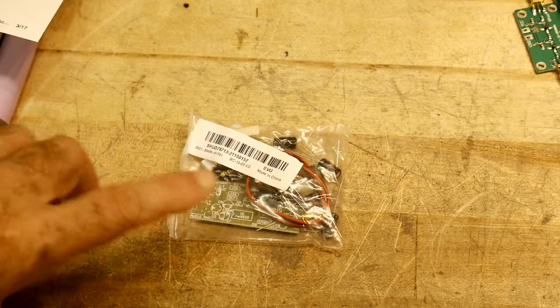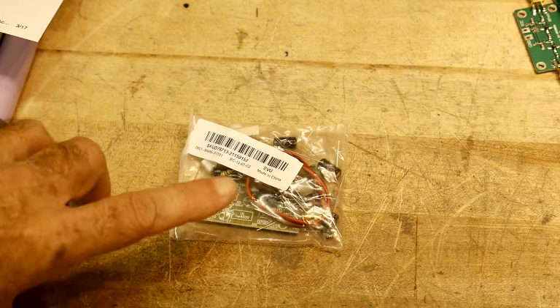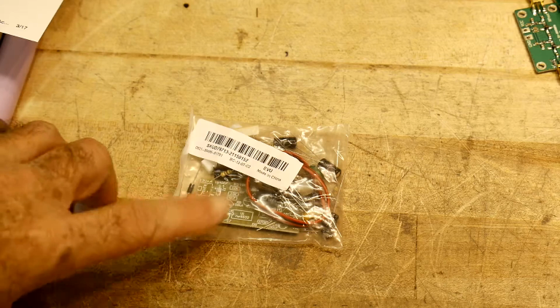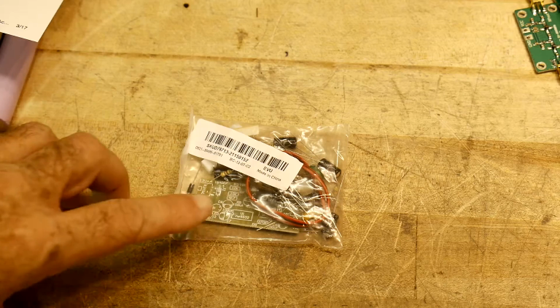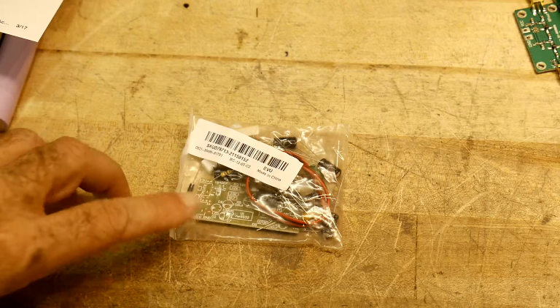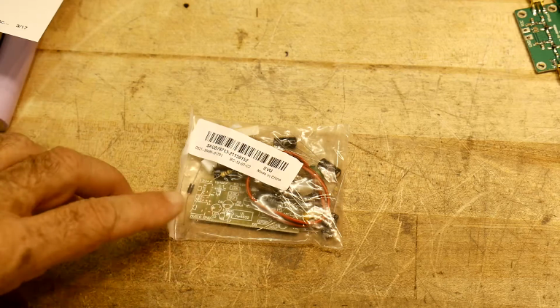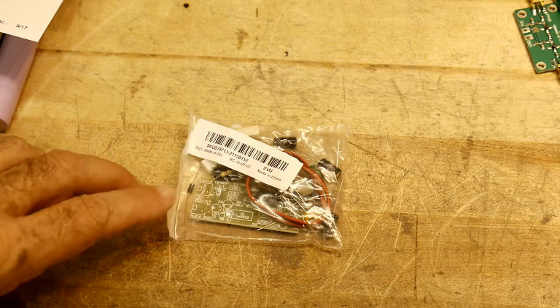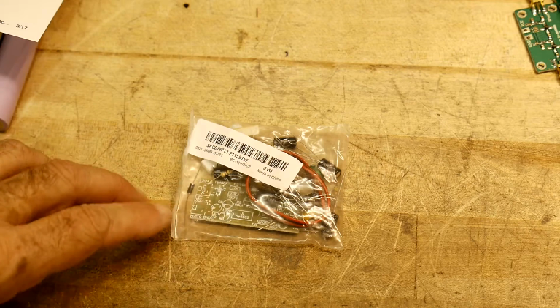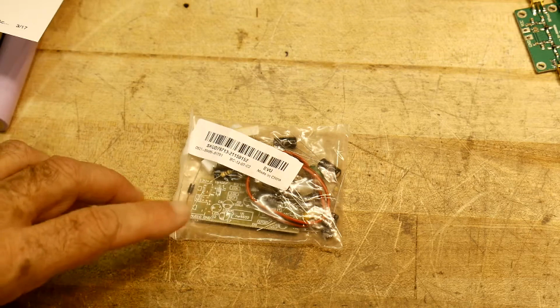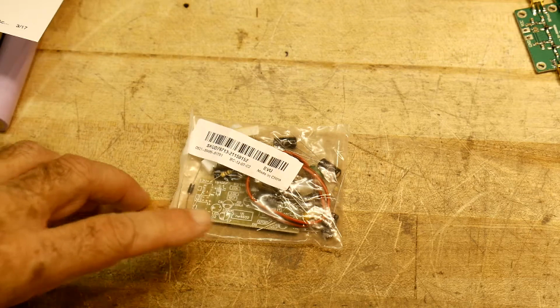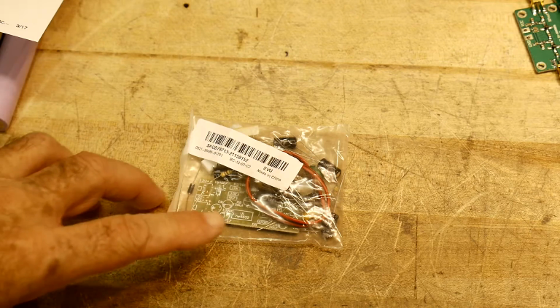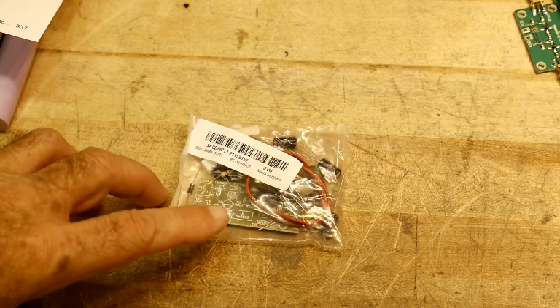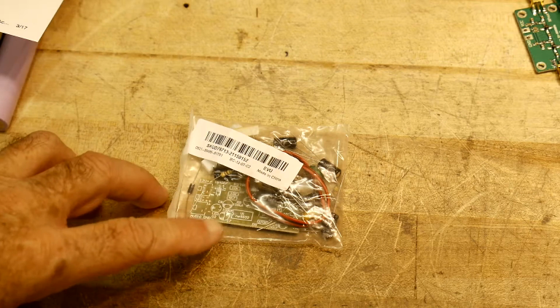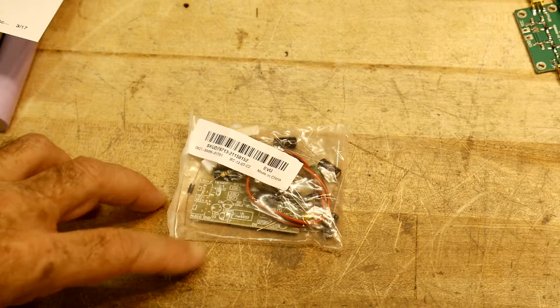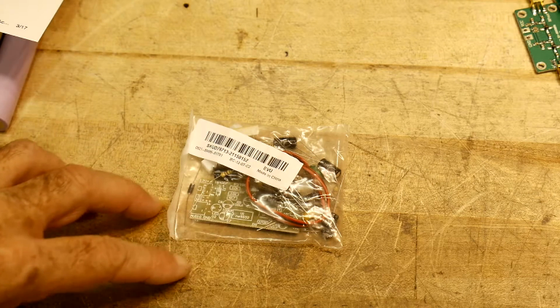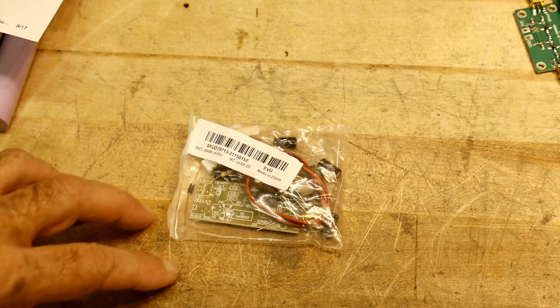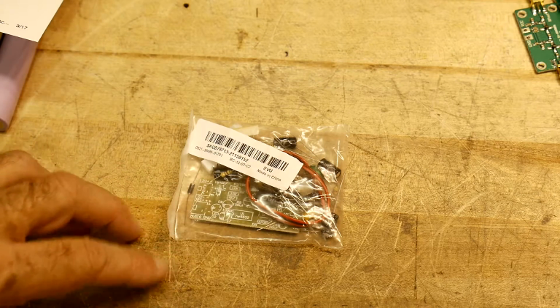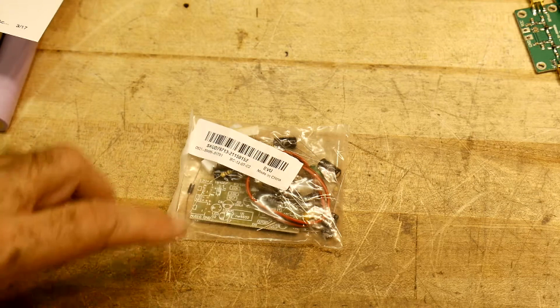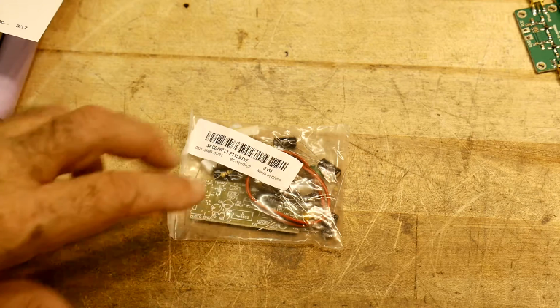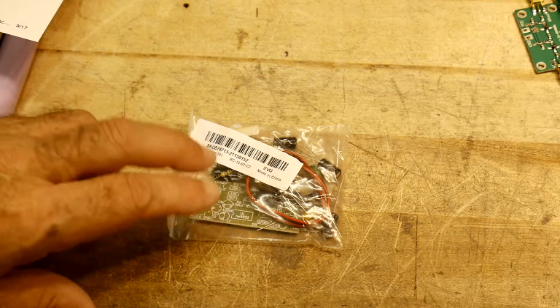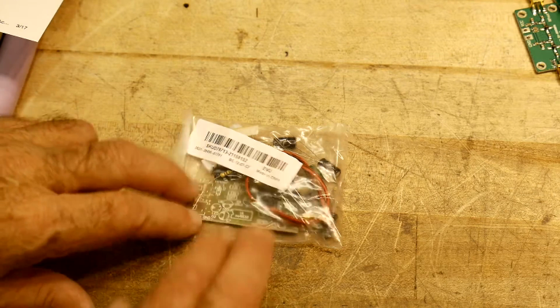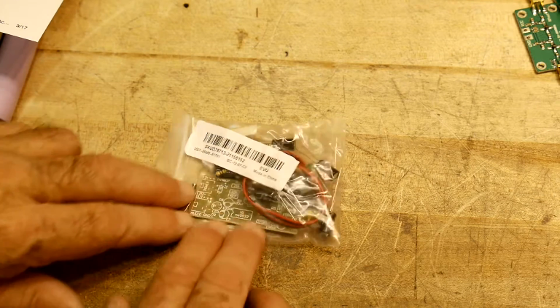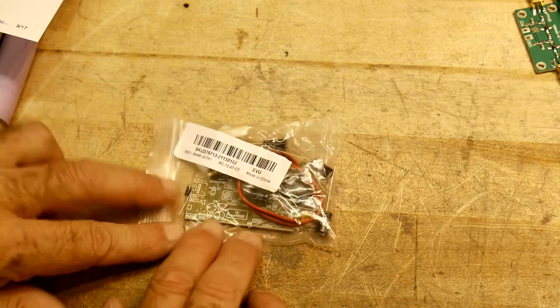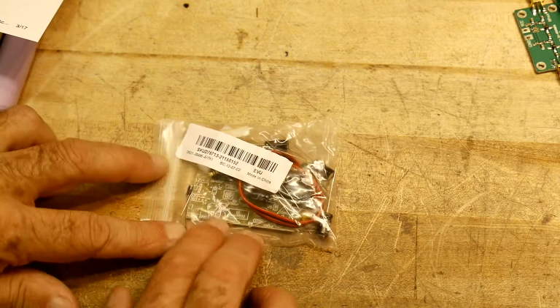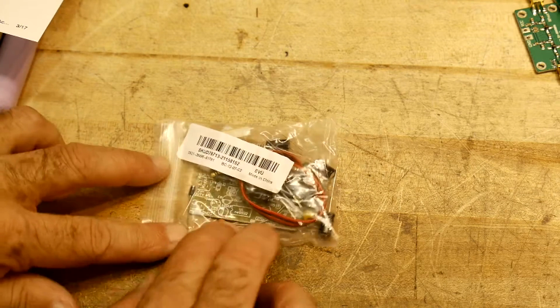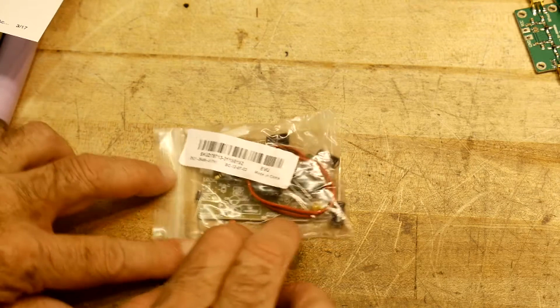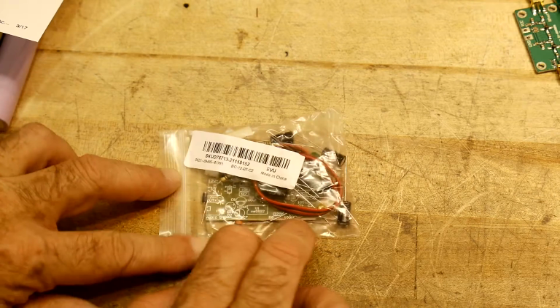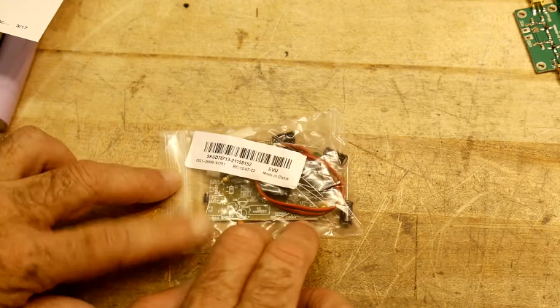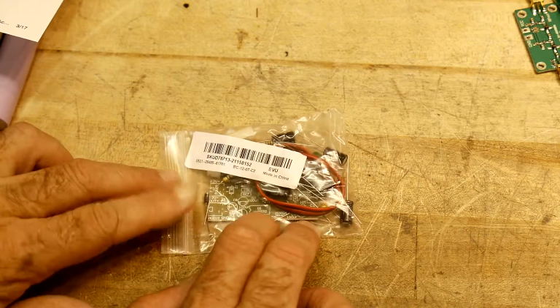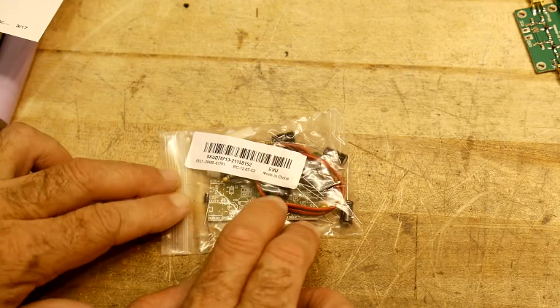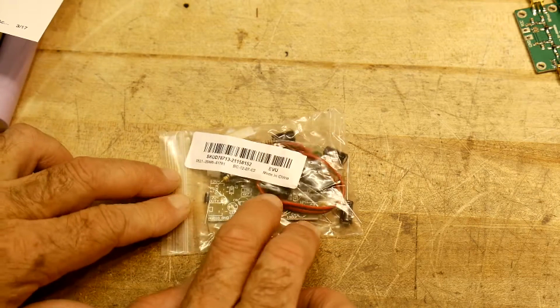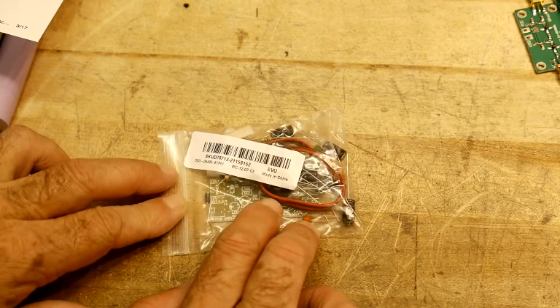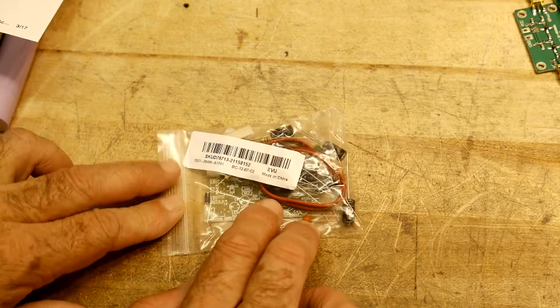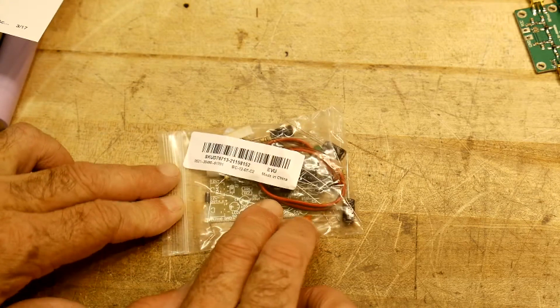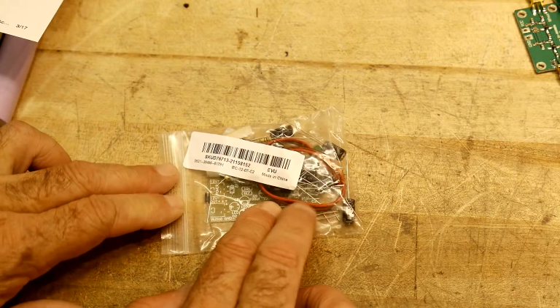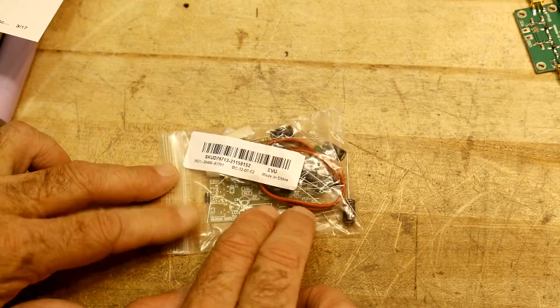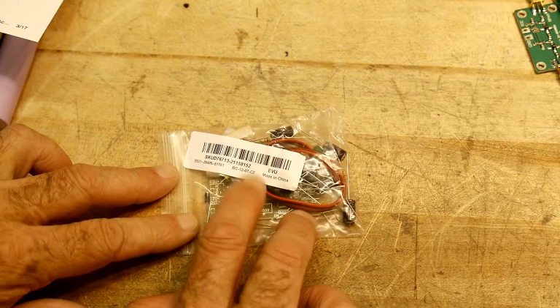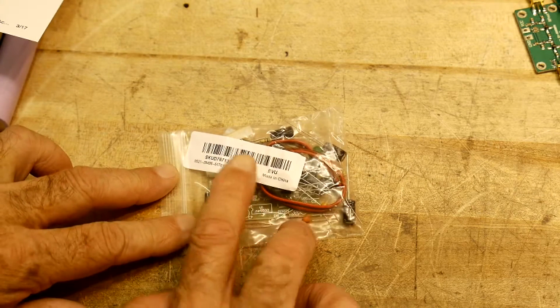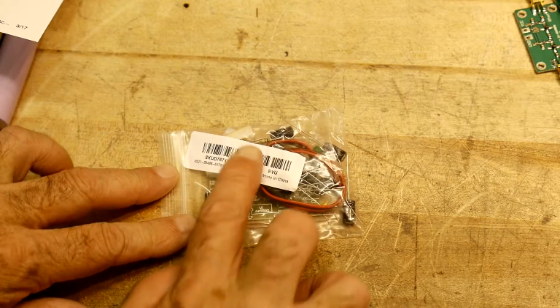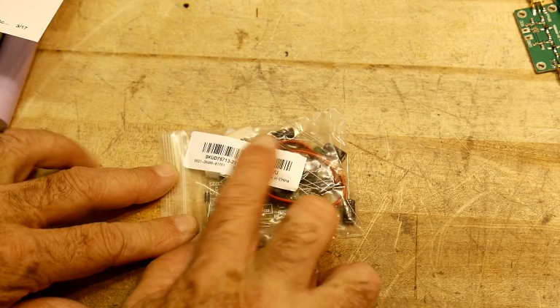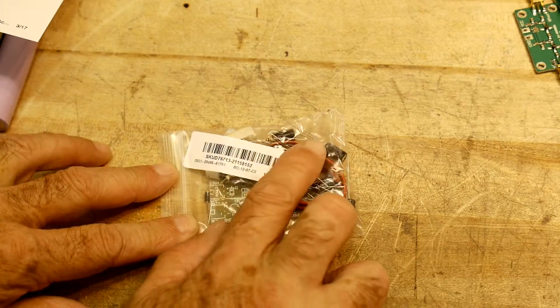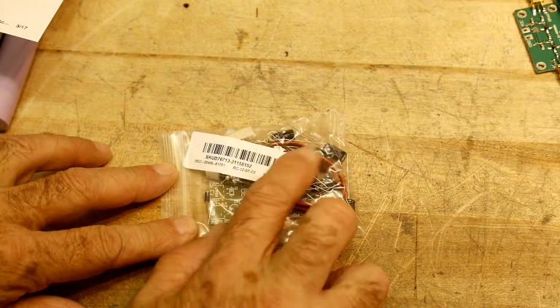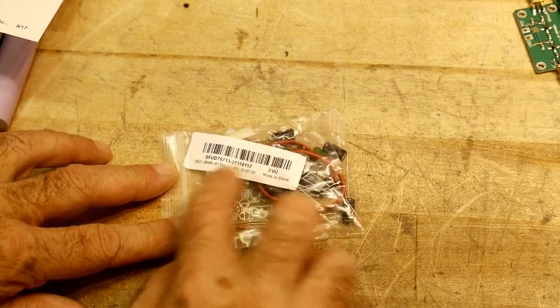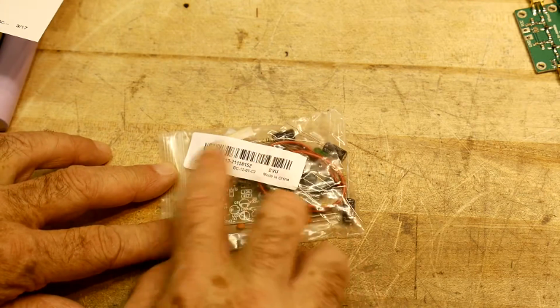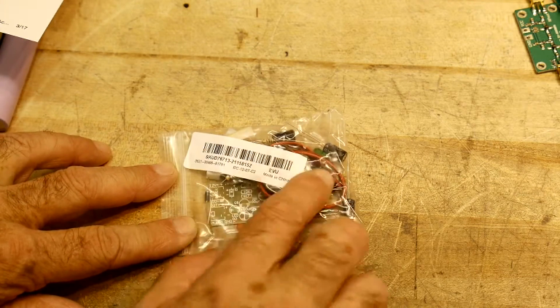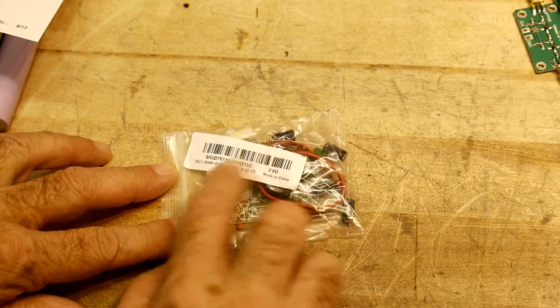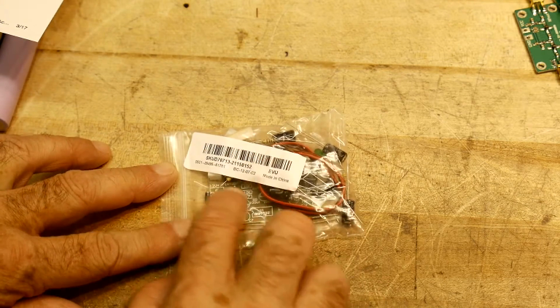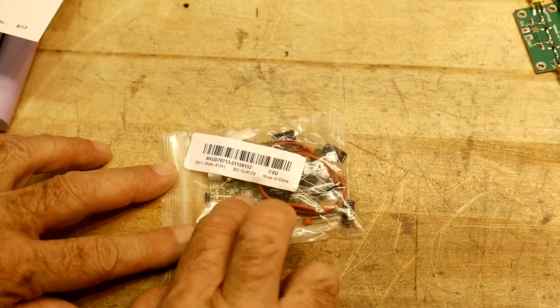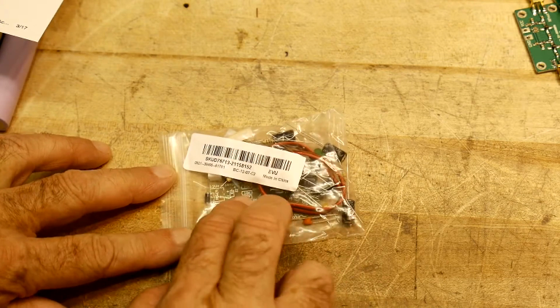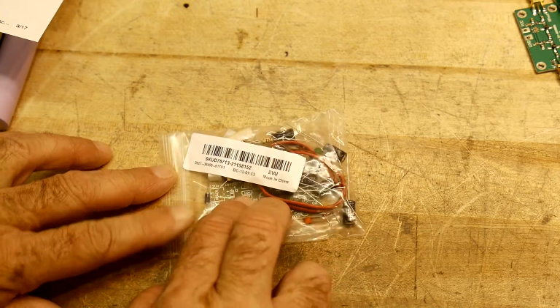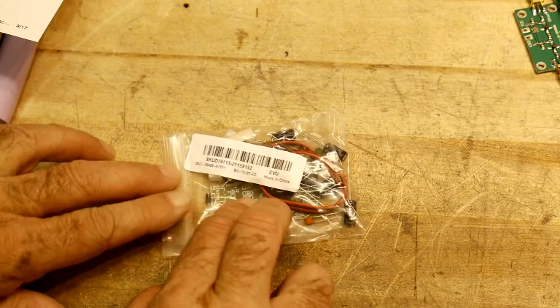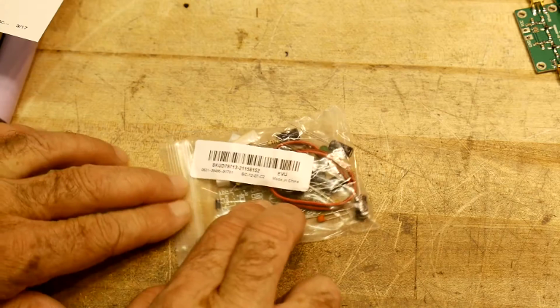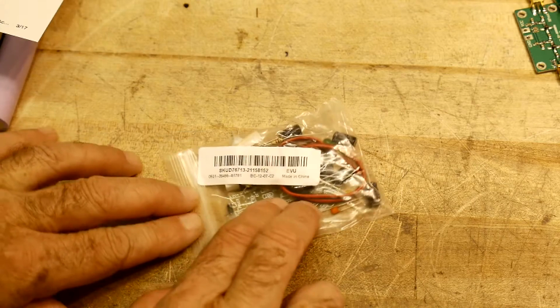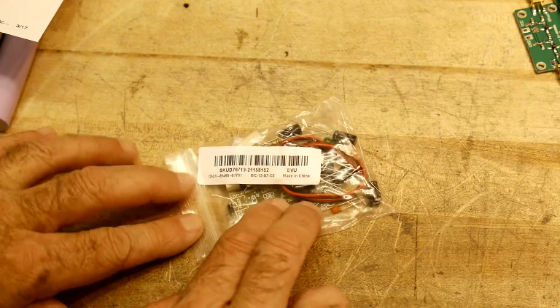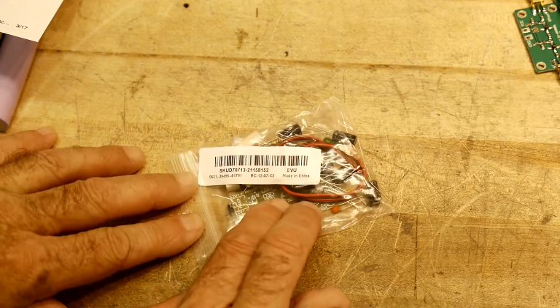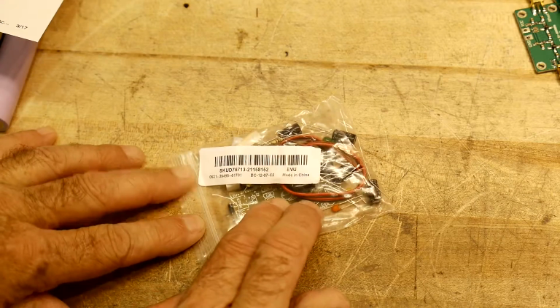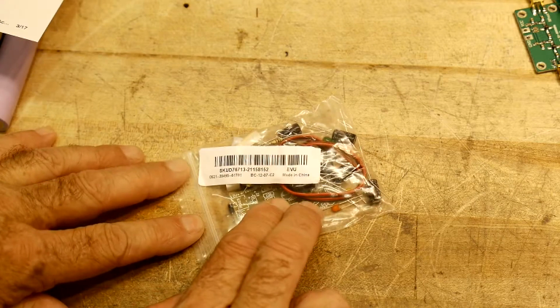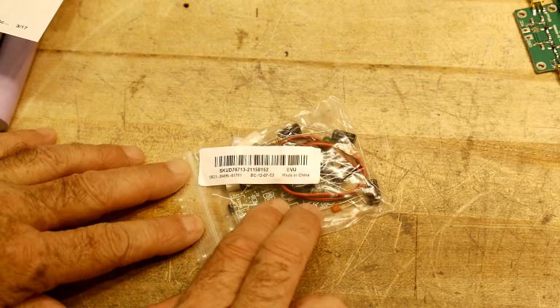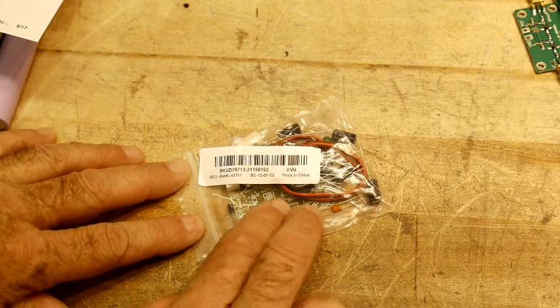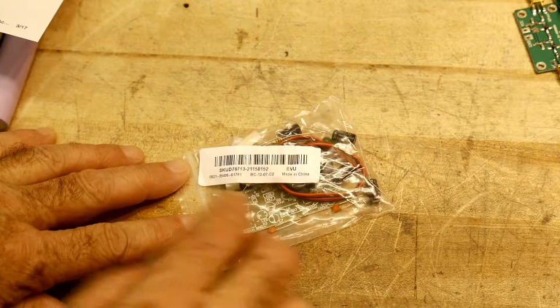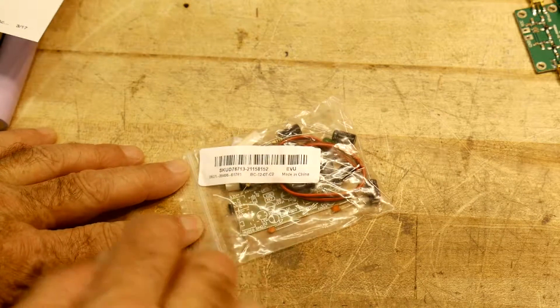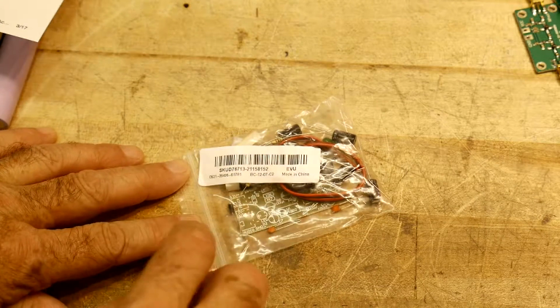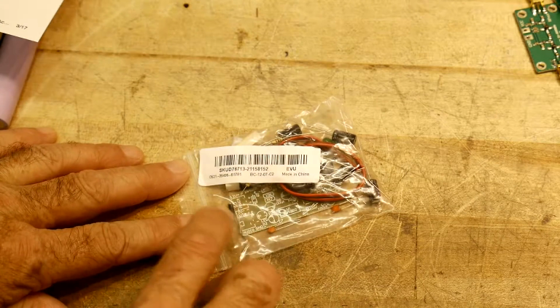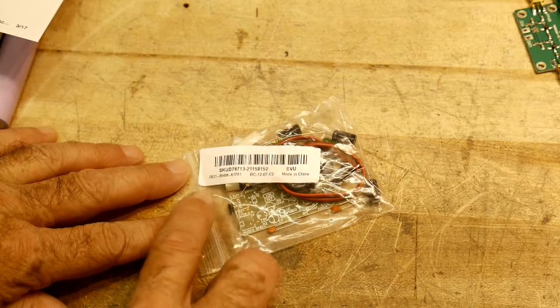Okay, it's Chinese kit time. I love my Chinese kits. This one I bought off of Banggood.